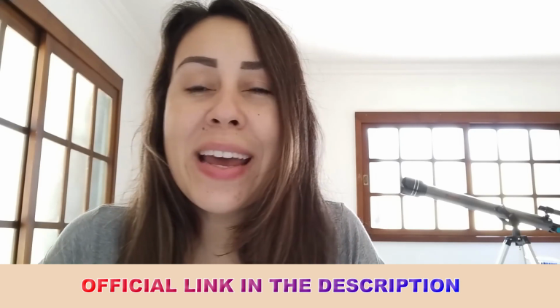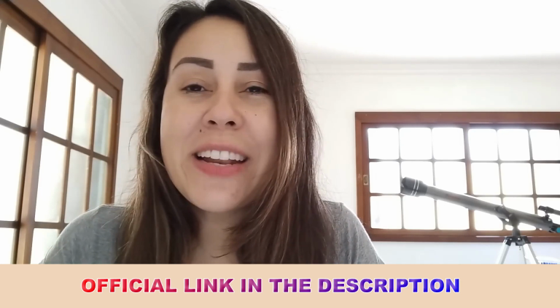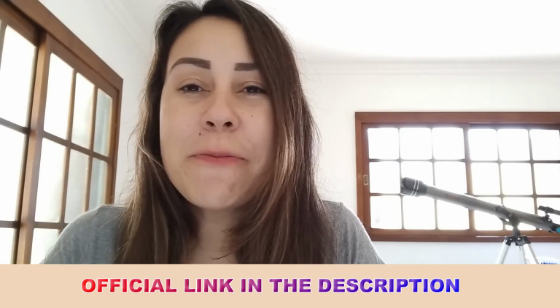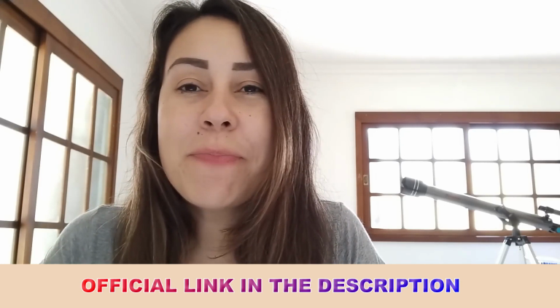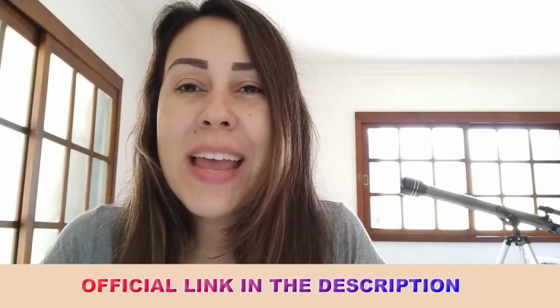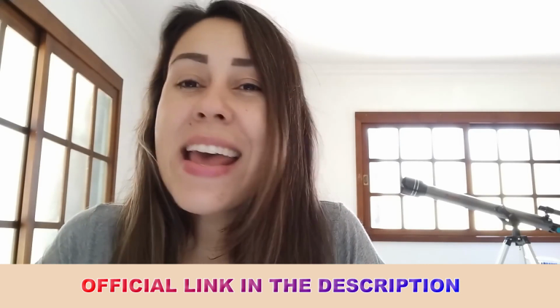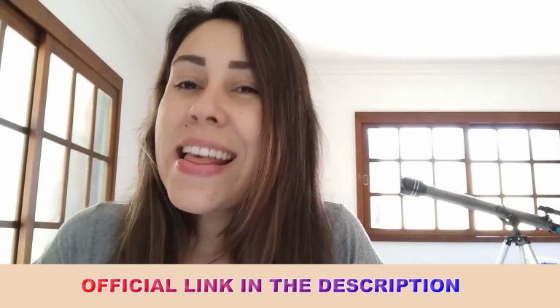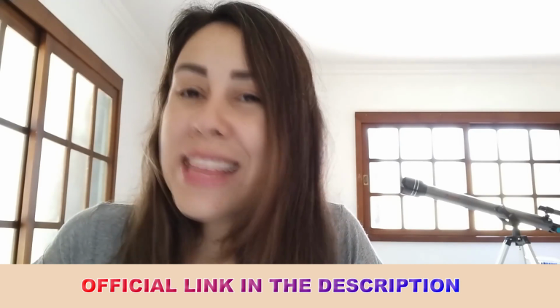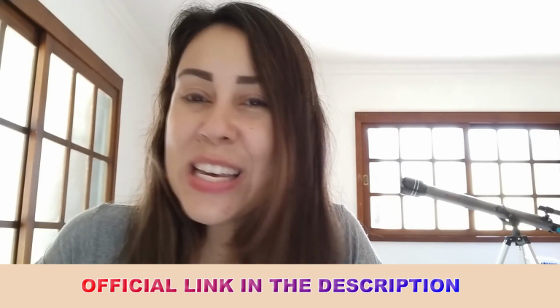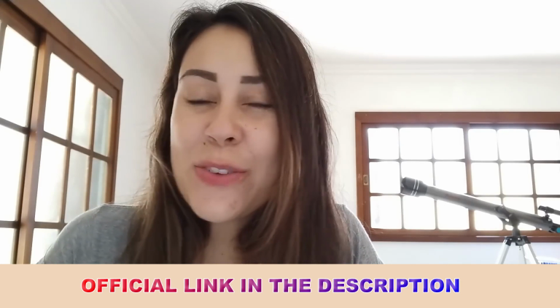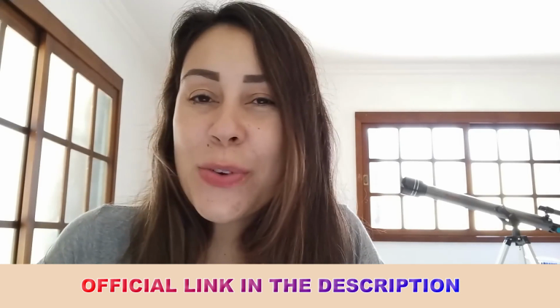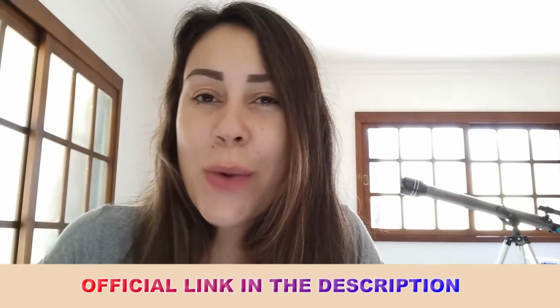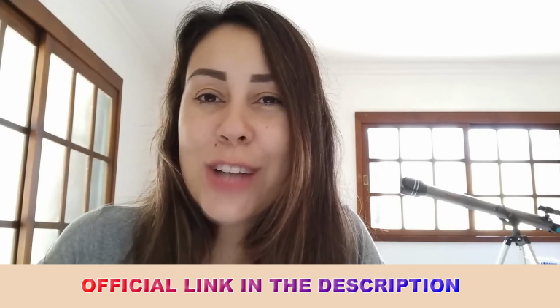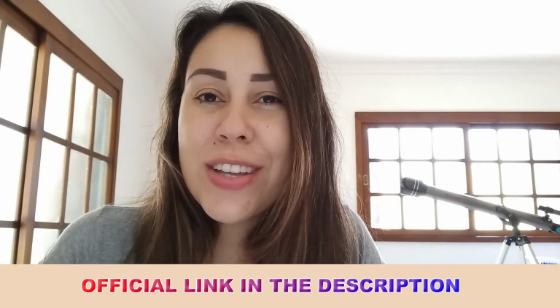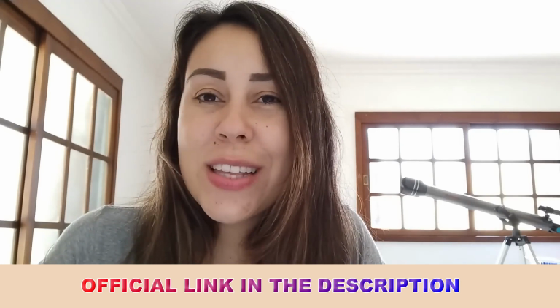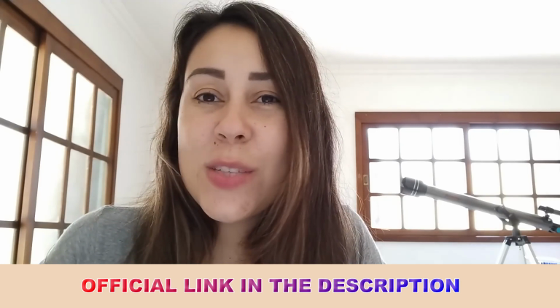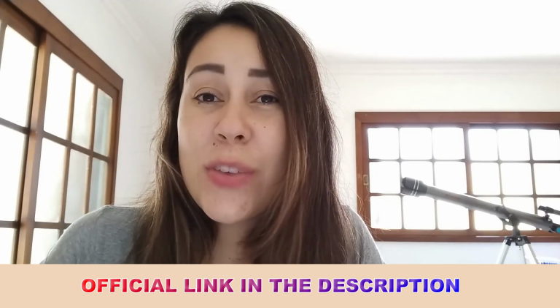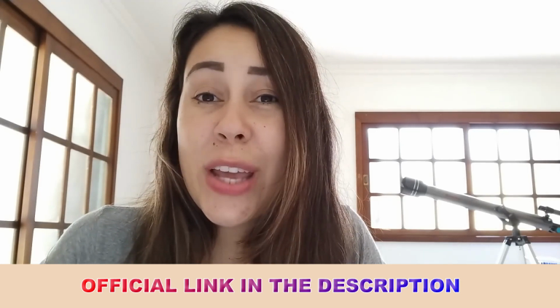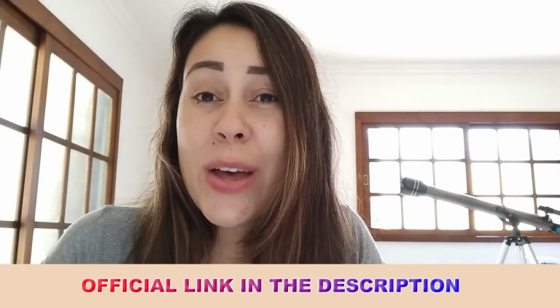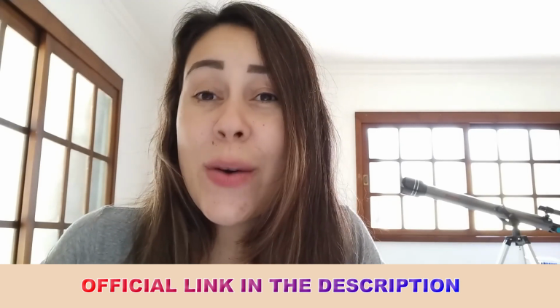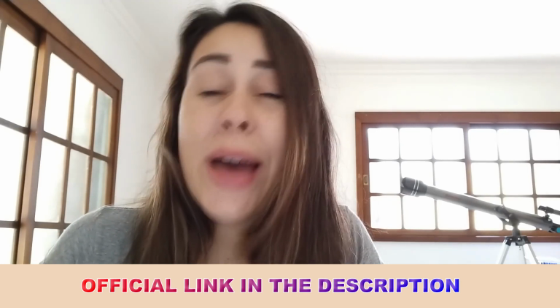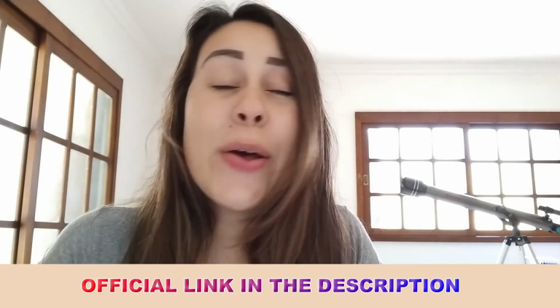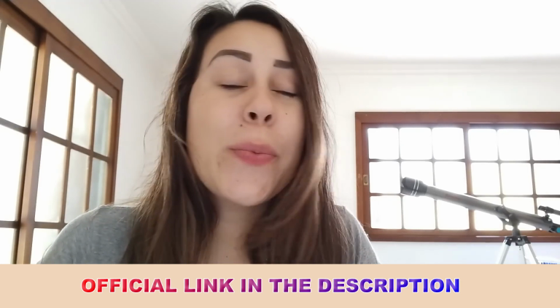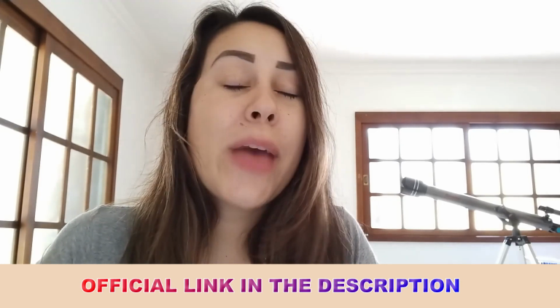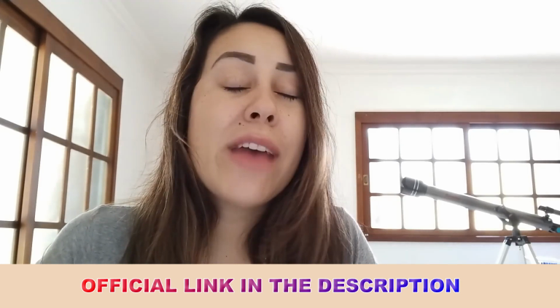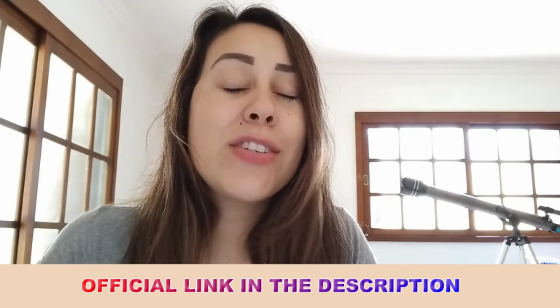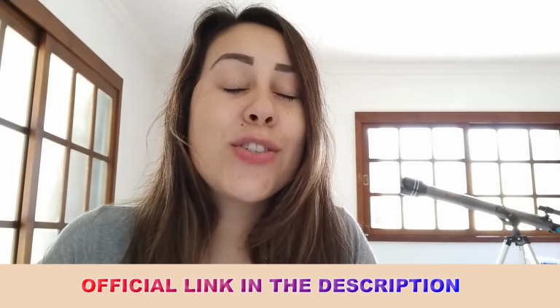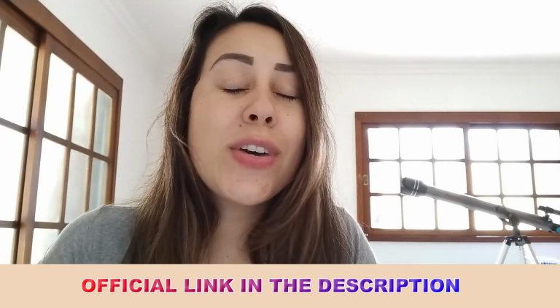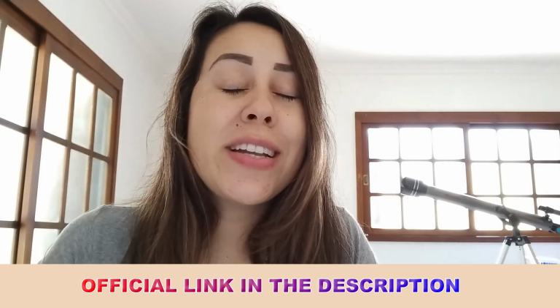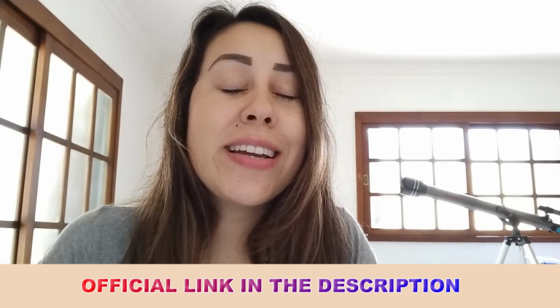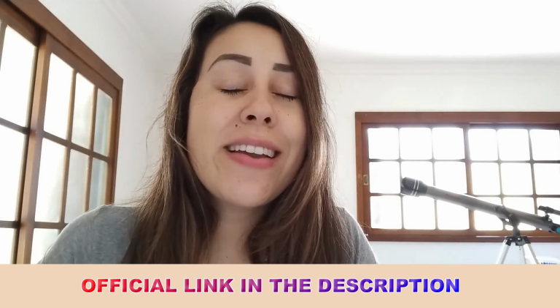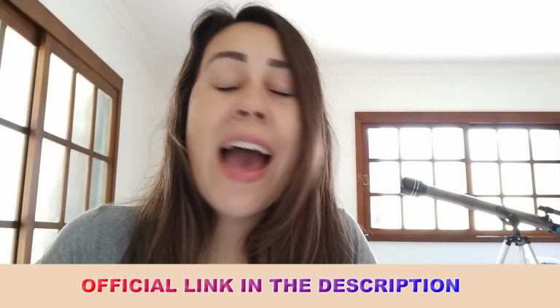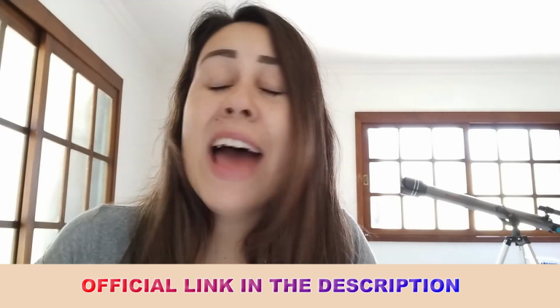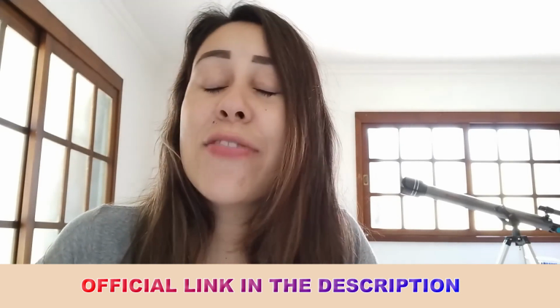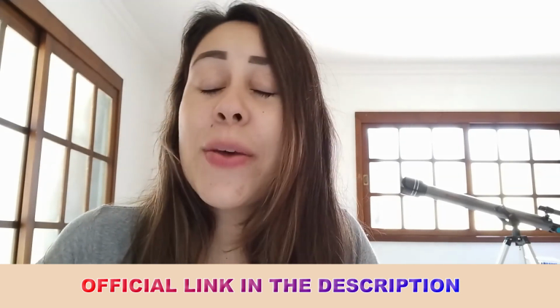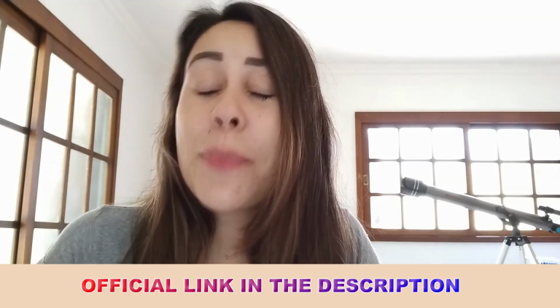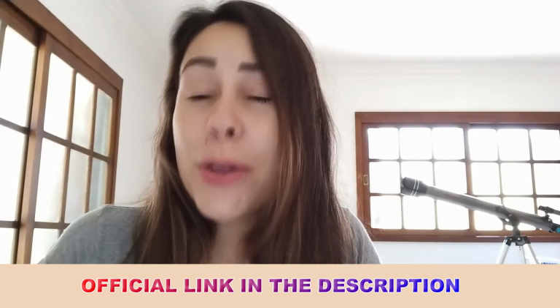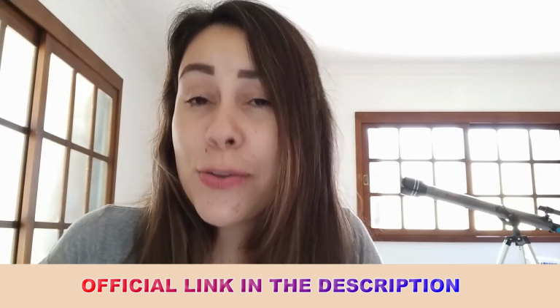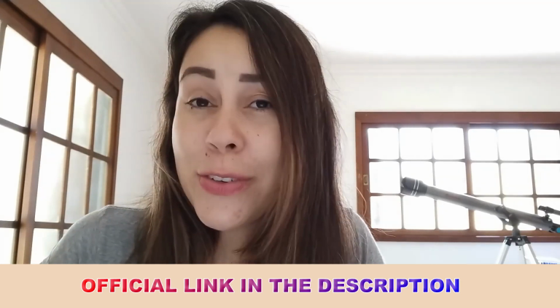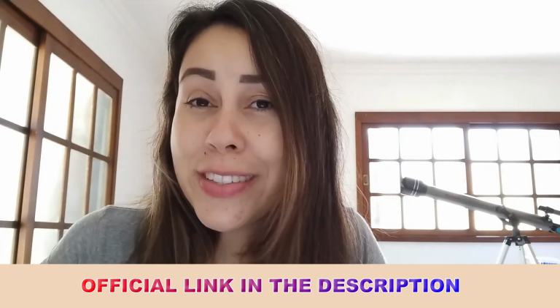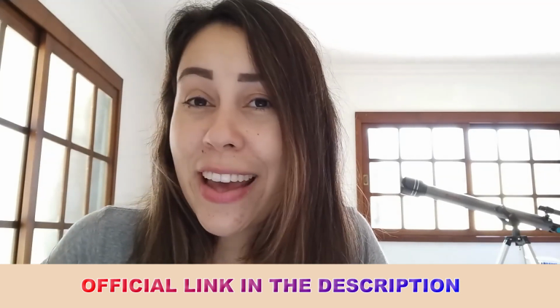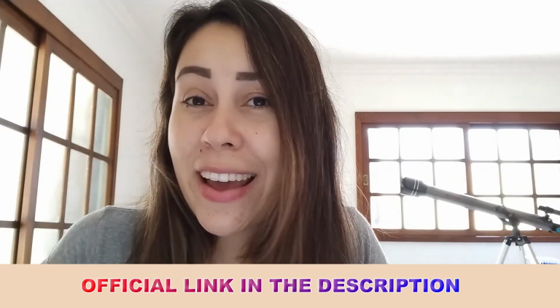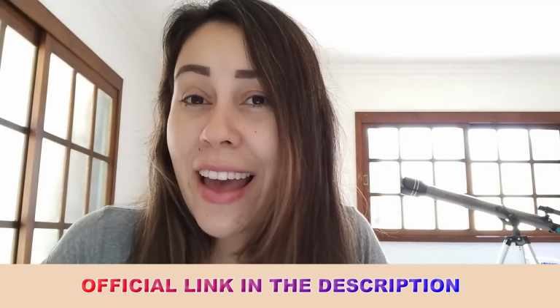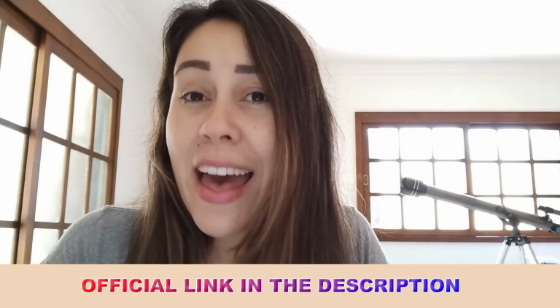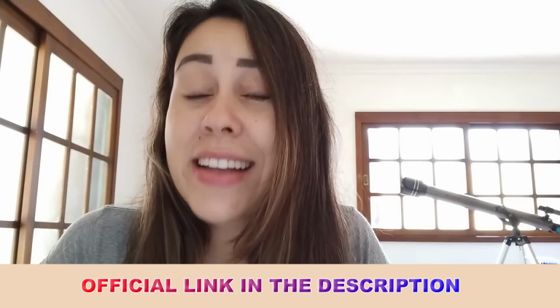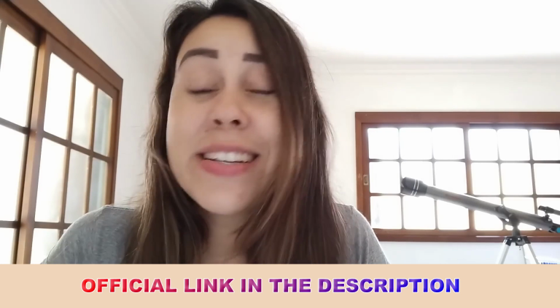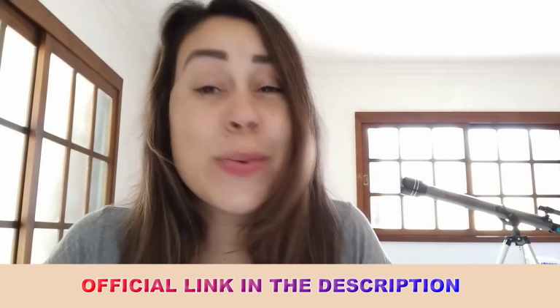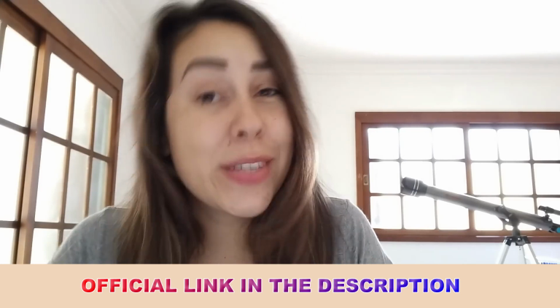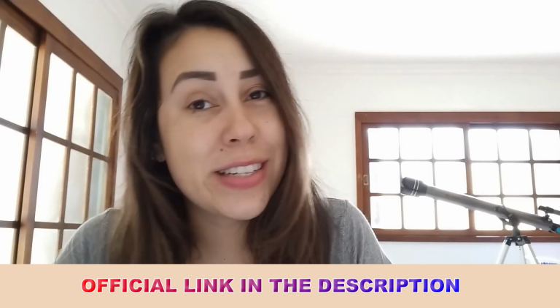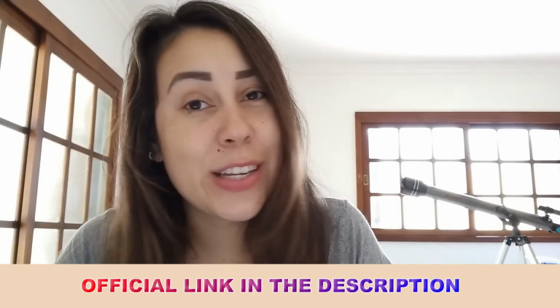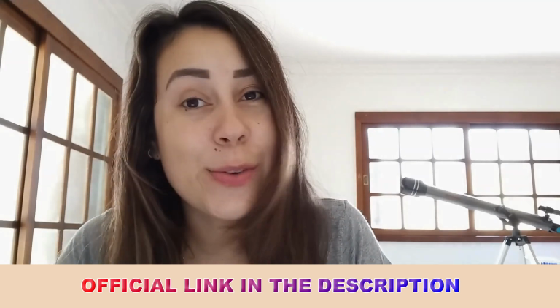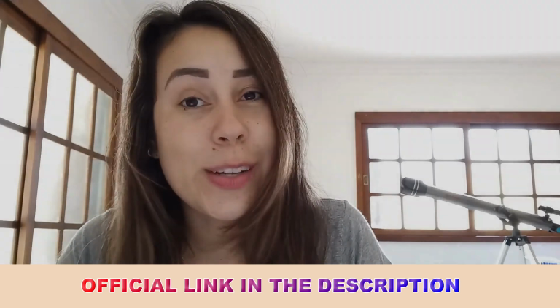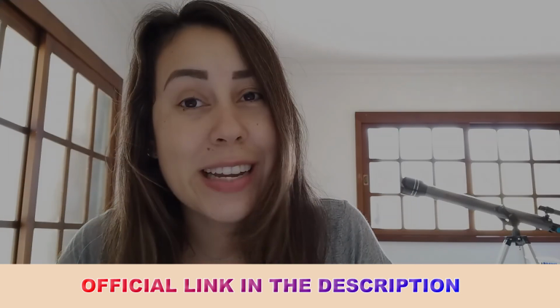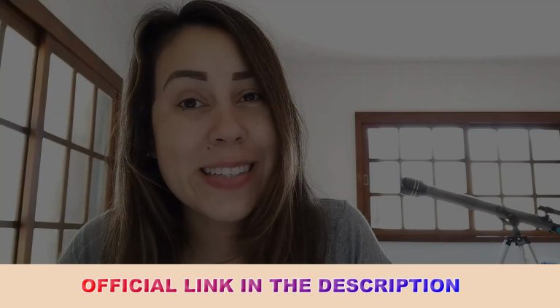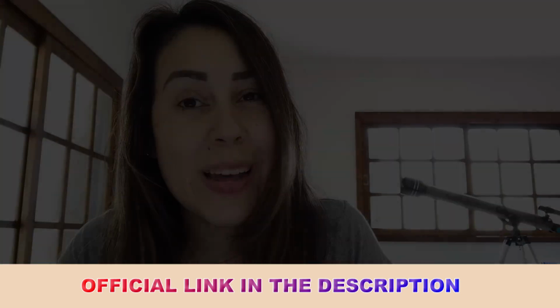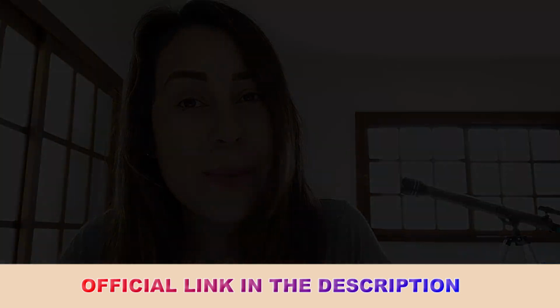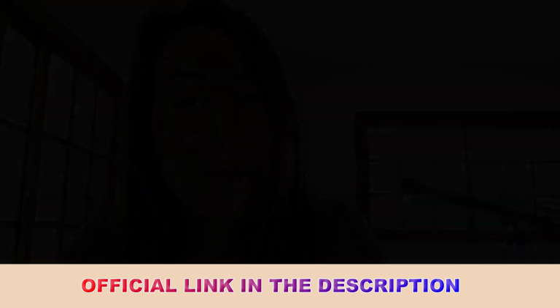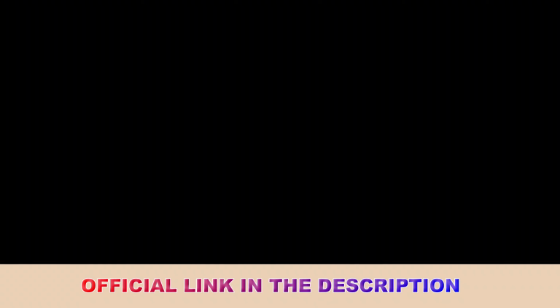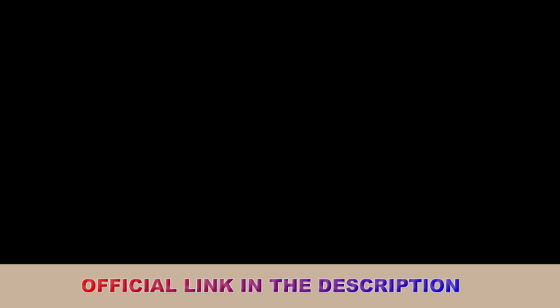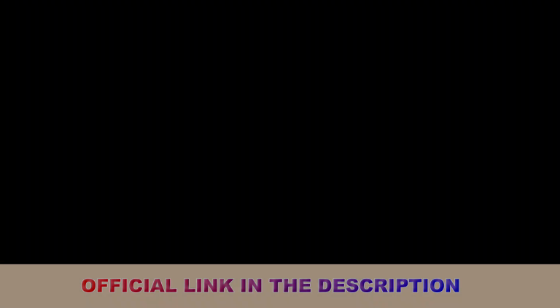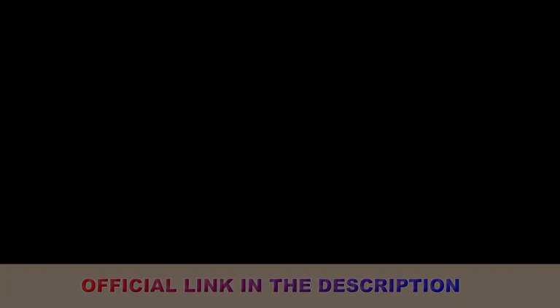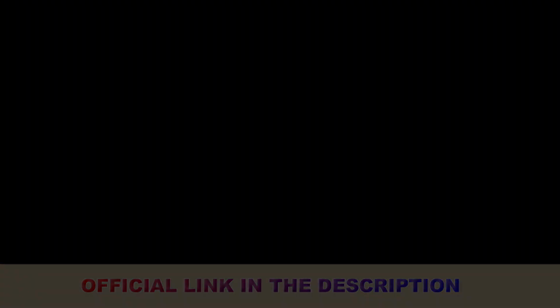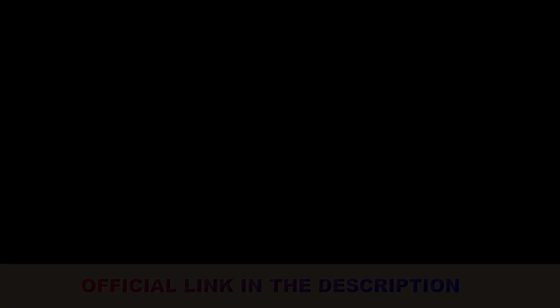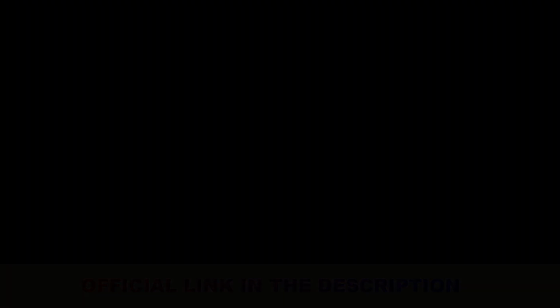Thank you for watching this video. I hope you have enjoyed it. Have a beautiful day and I will see you all next time. Bye!